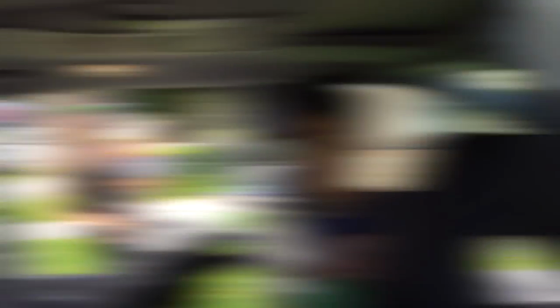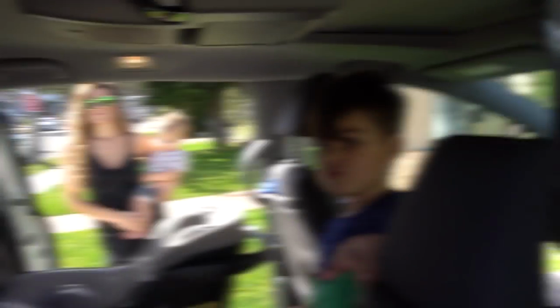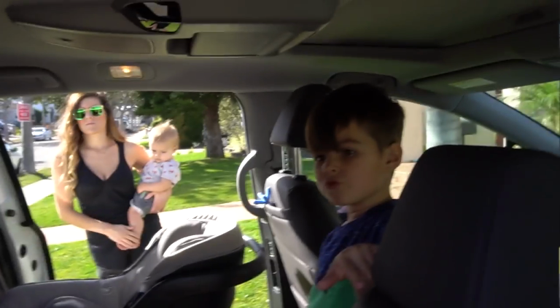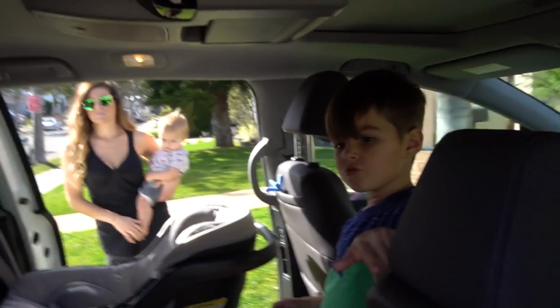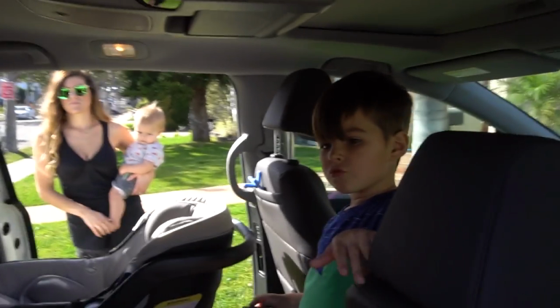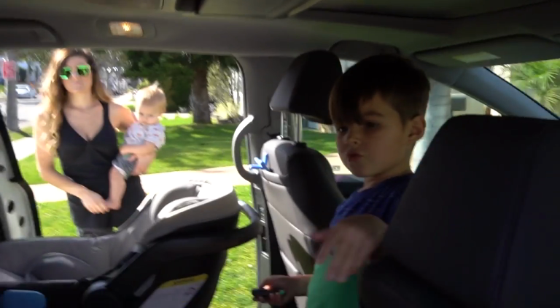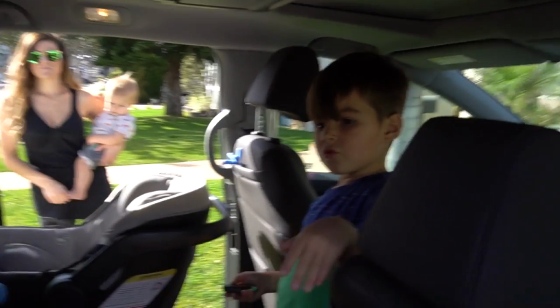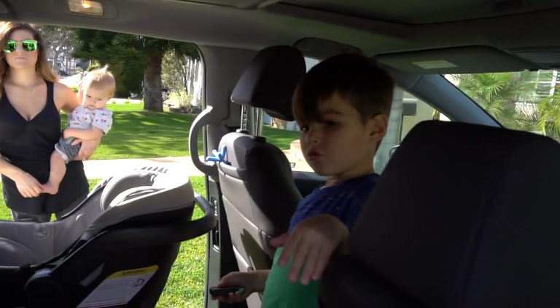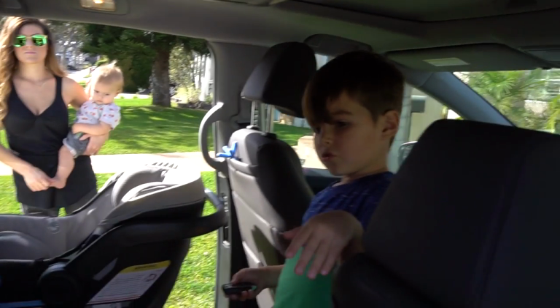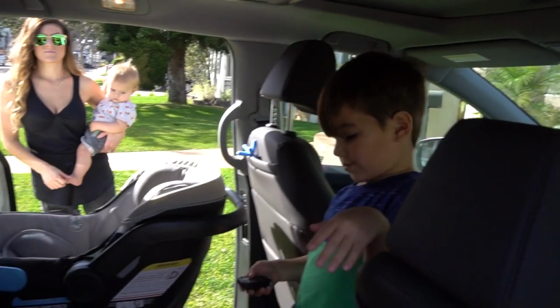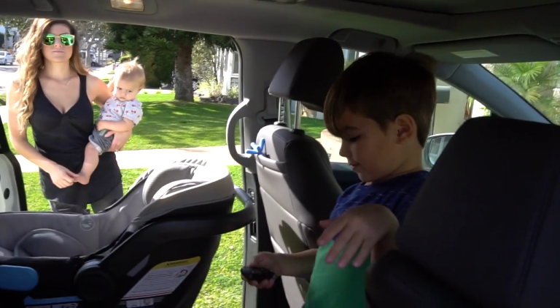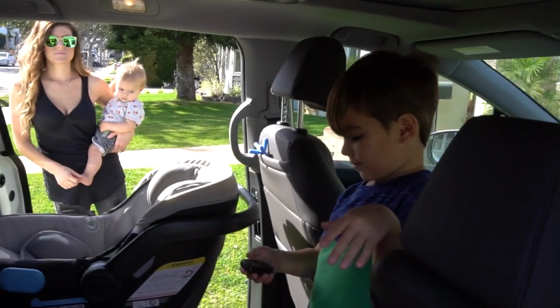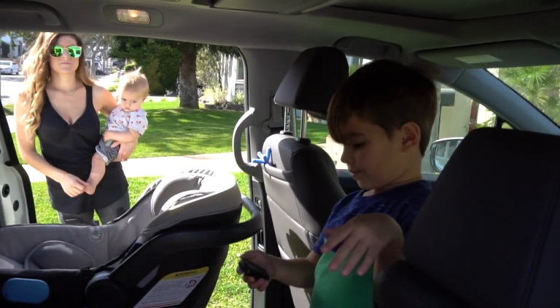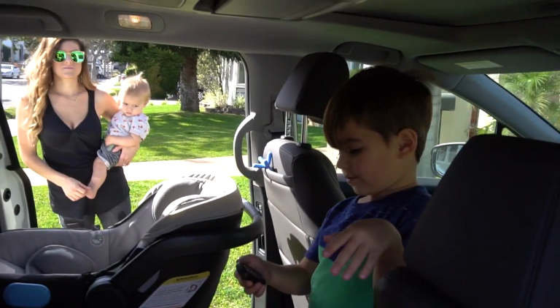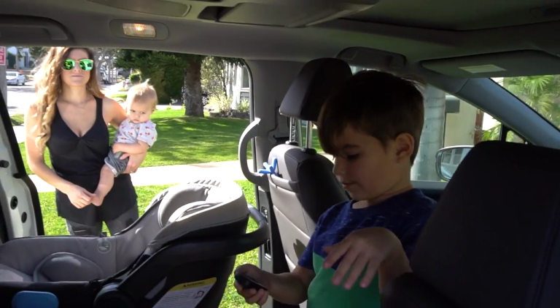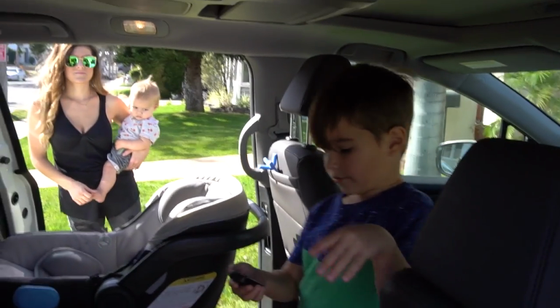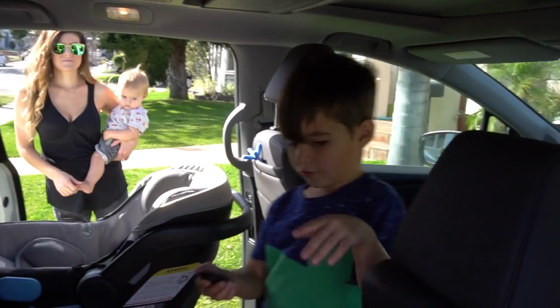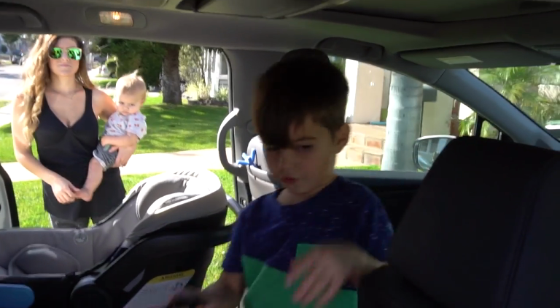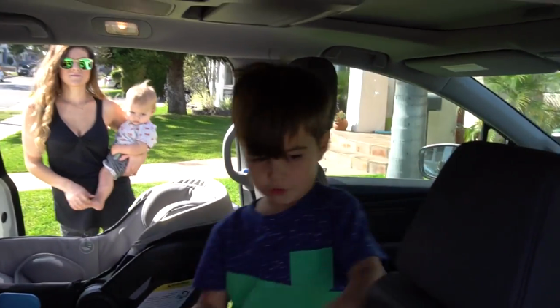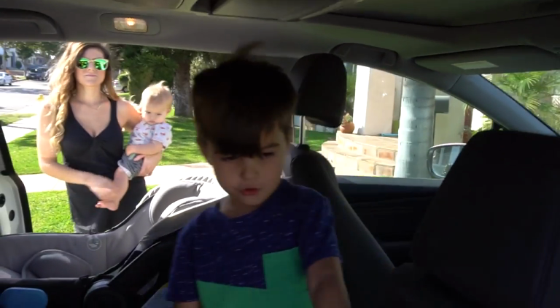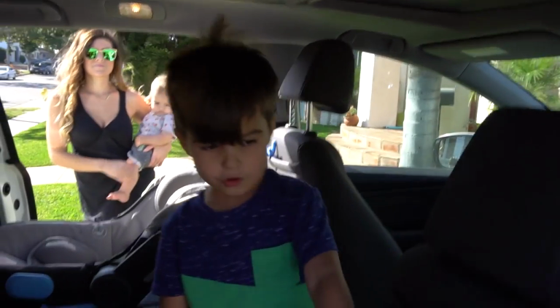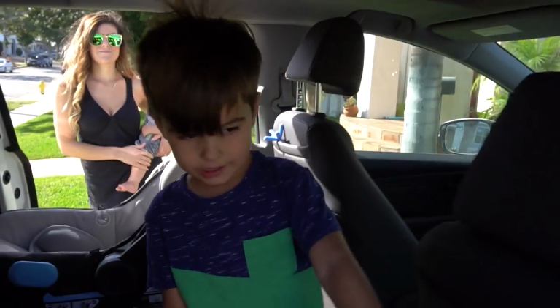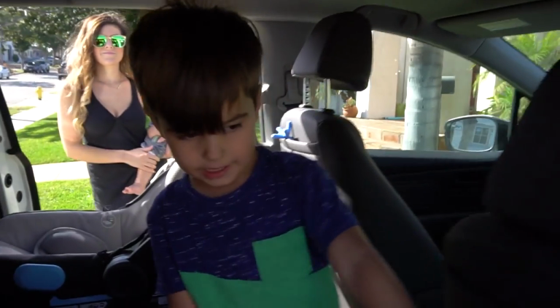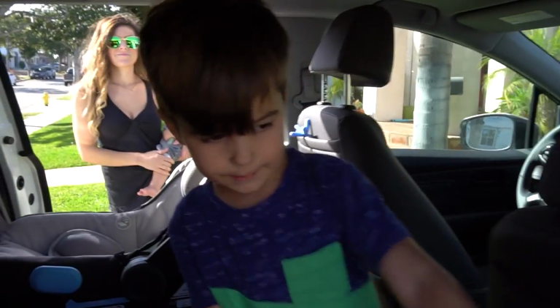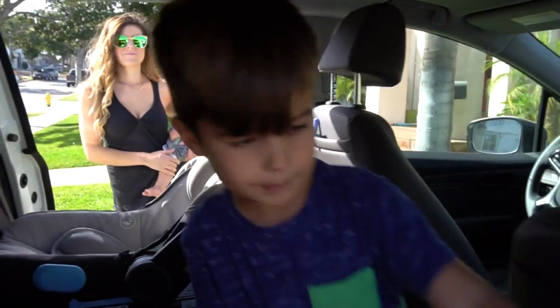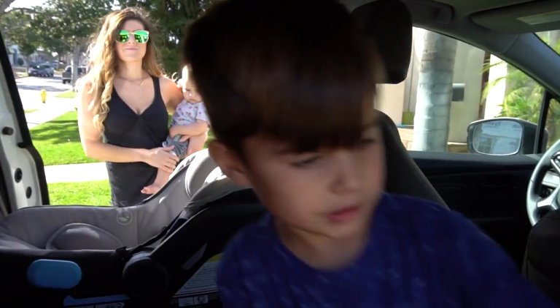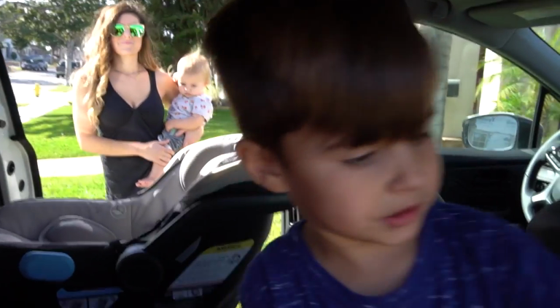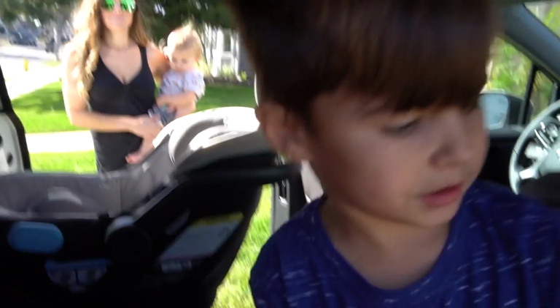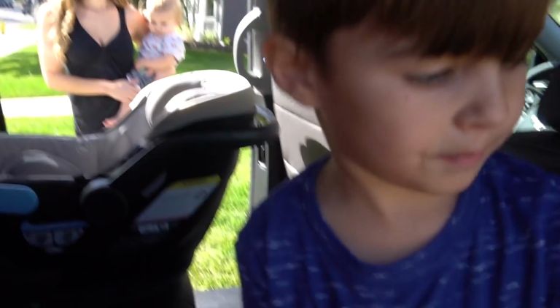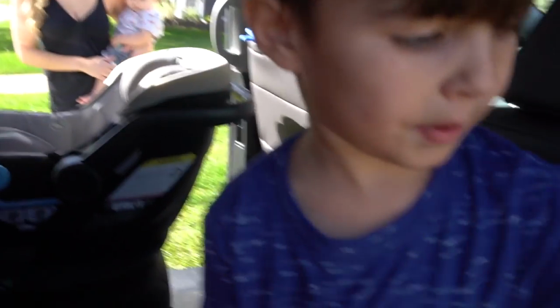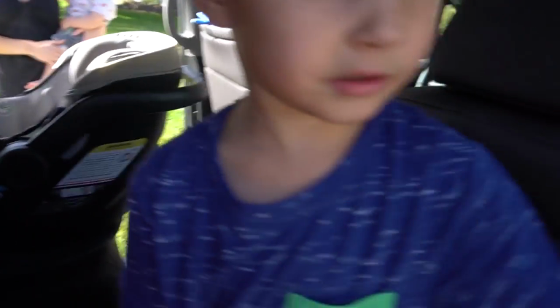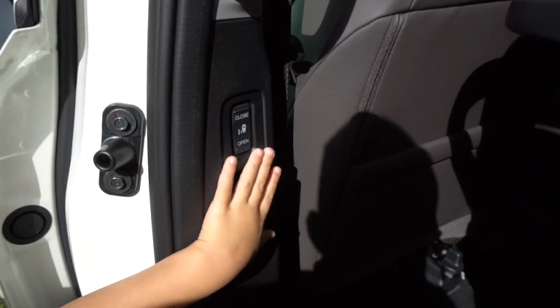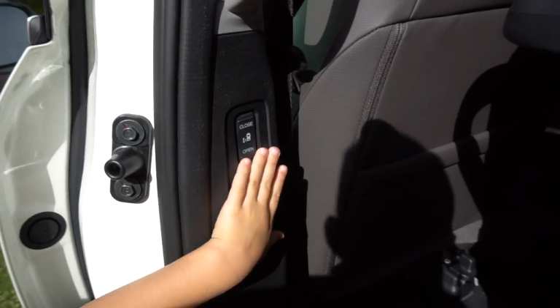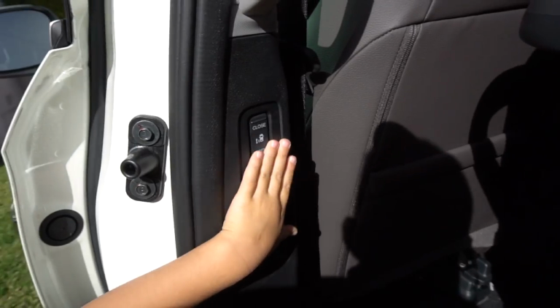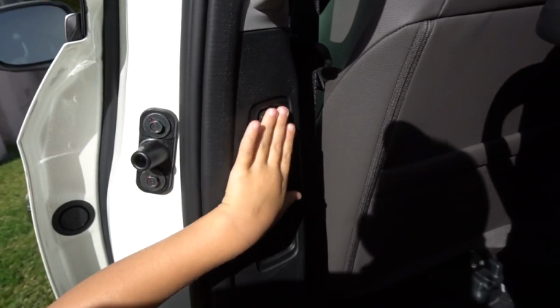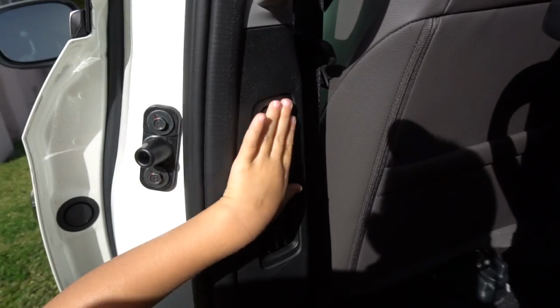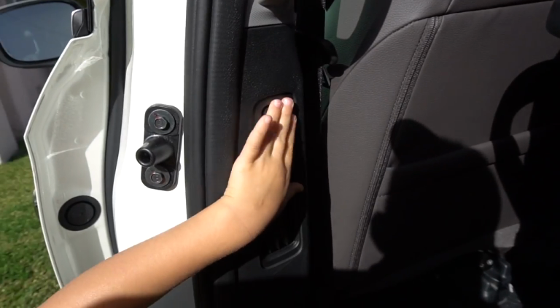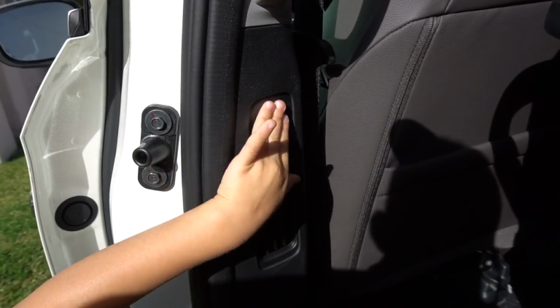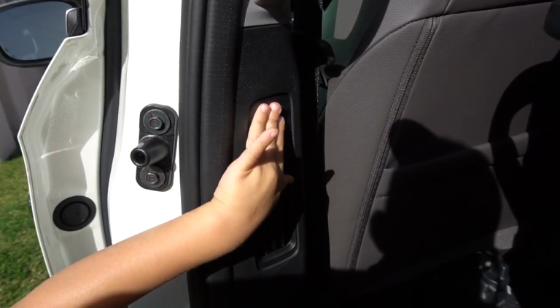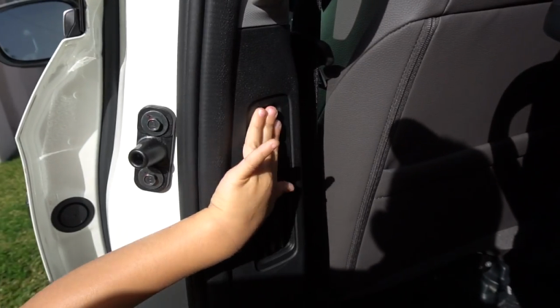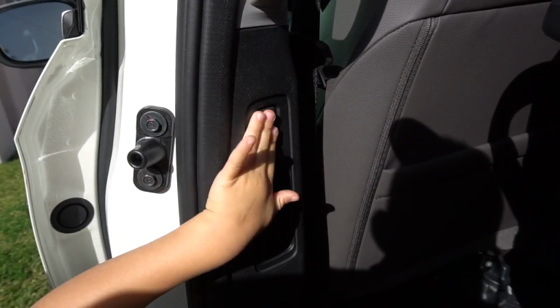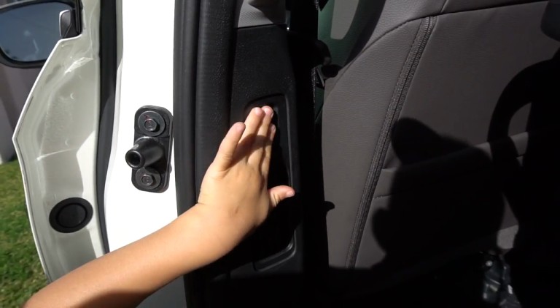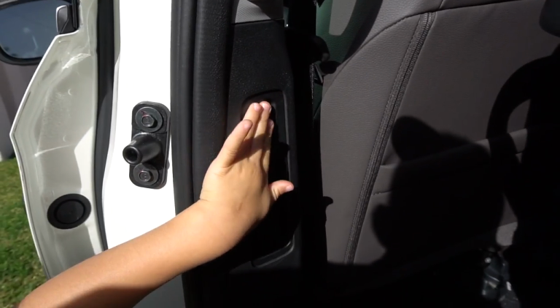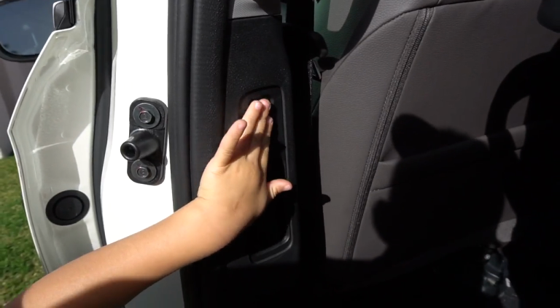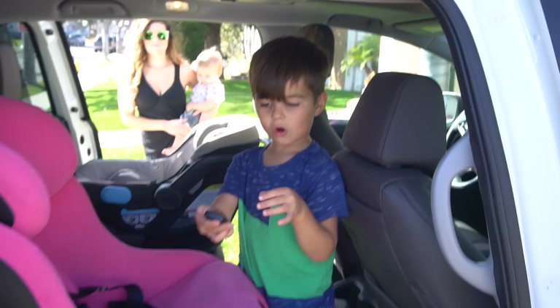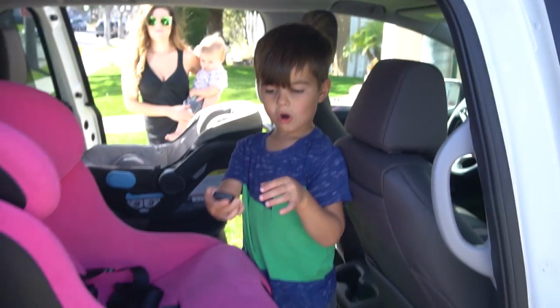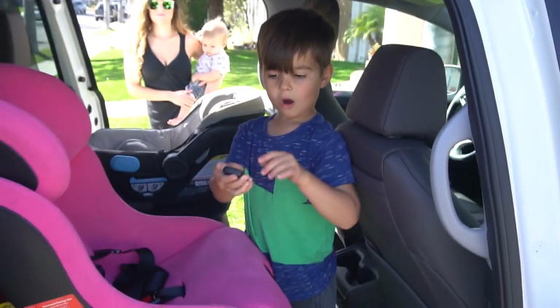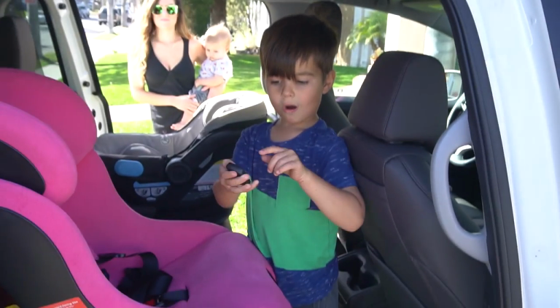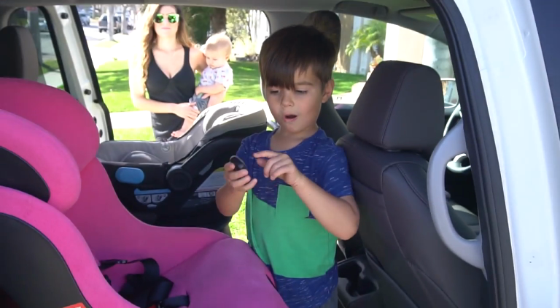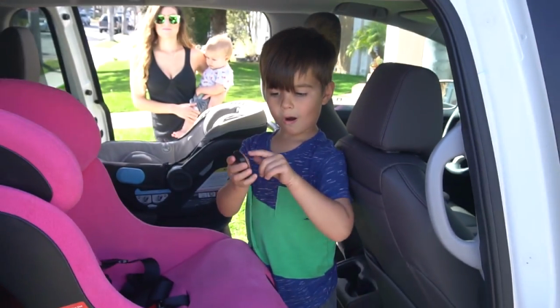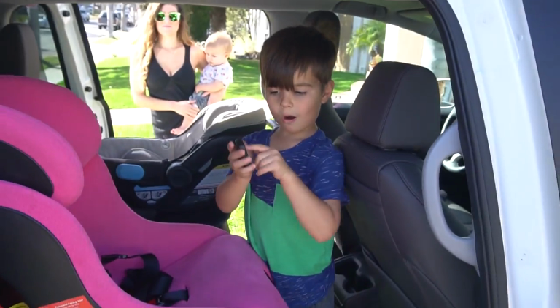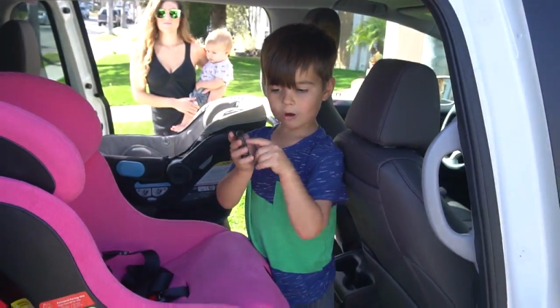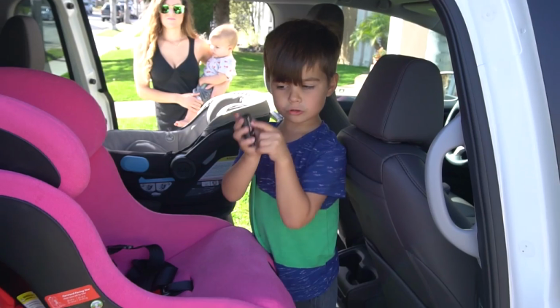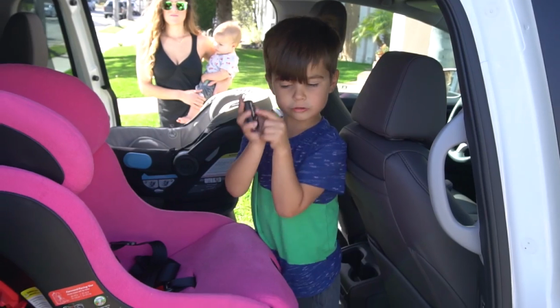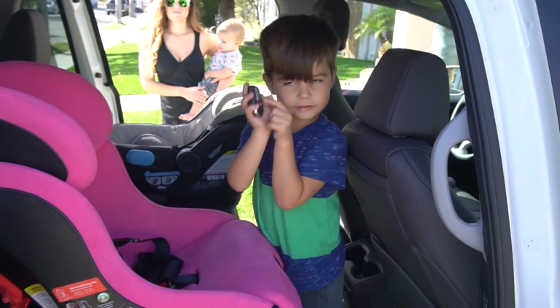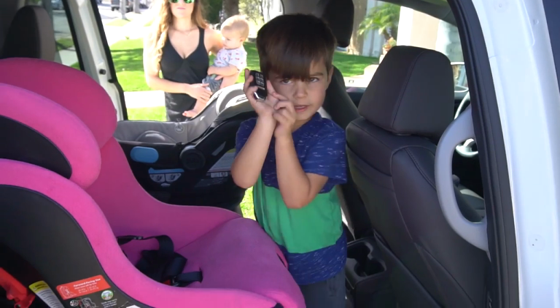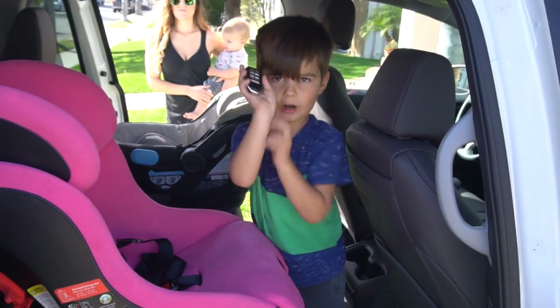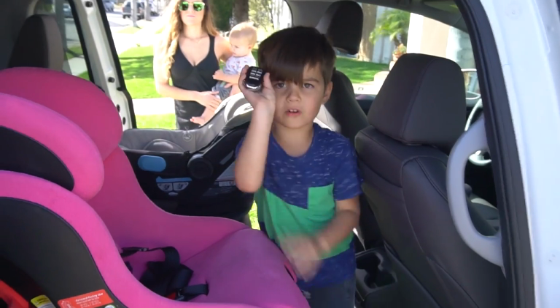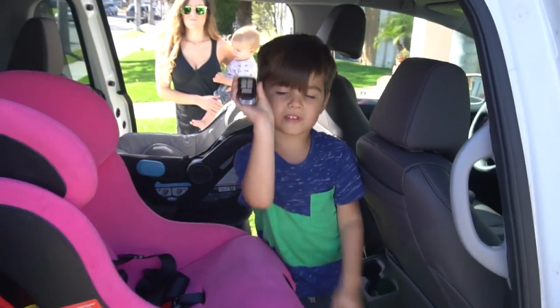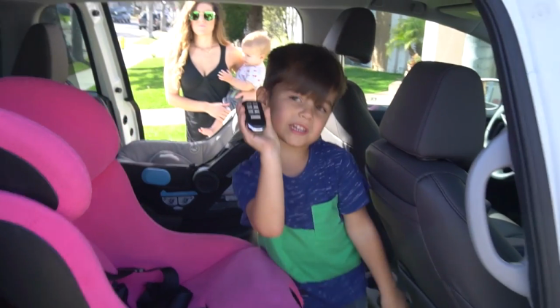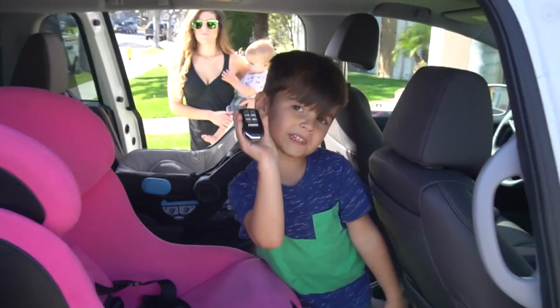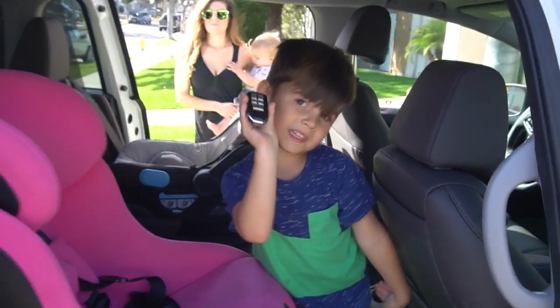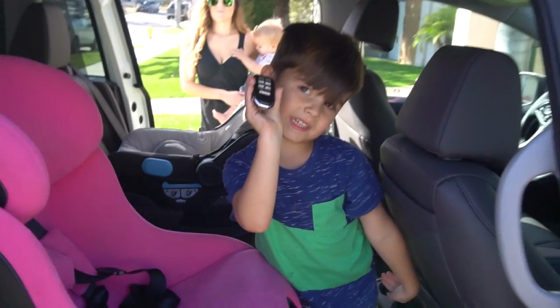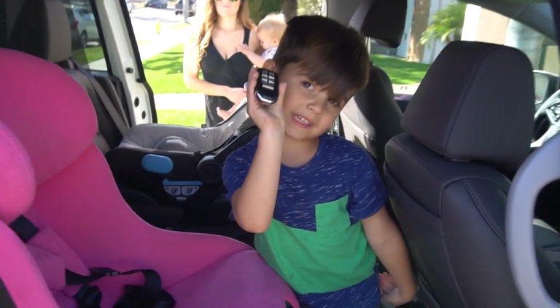What's another way you can close this door? You can push the button or pull the handle or use it on the key fob.